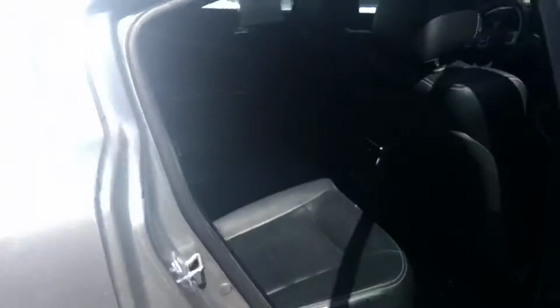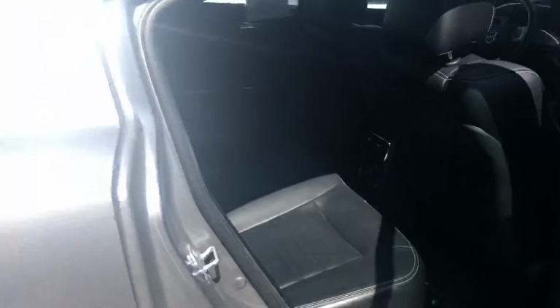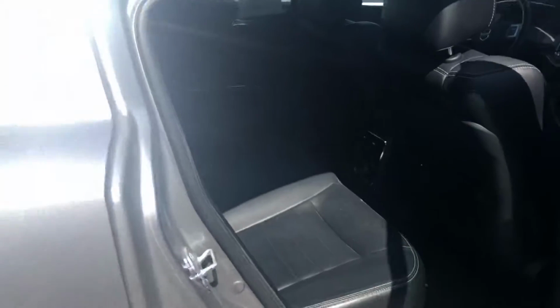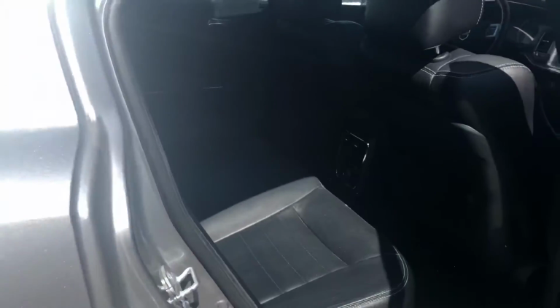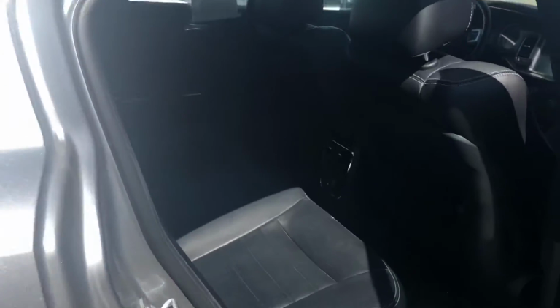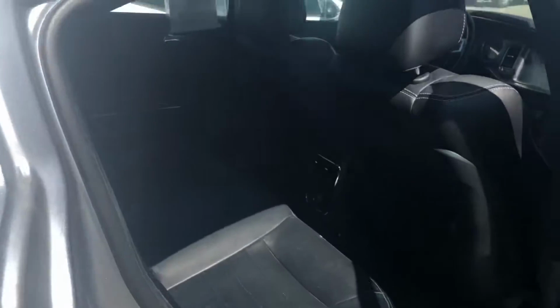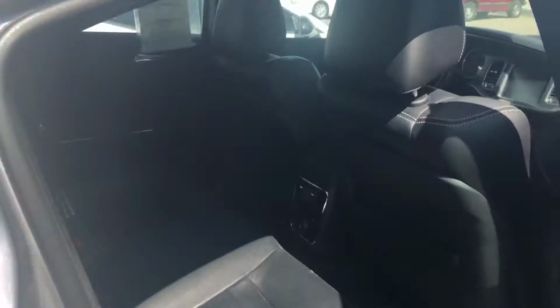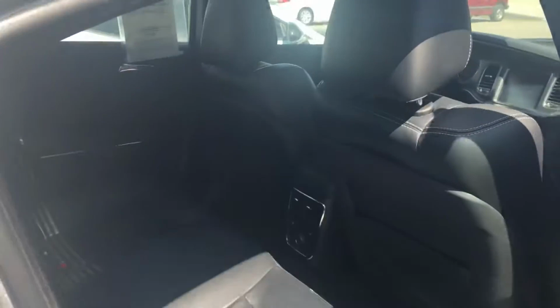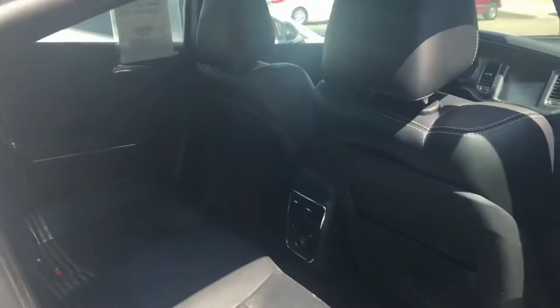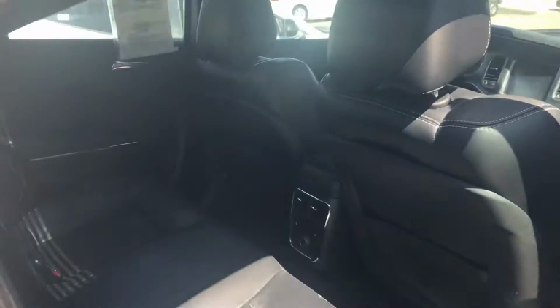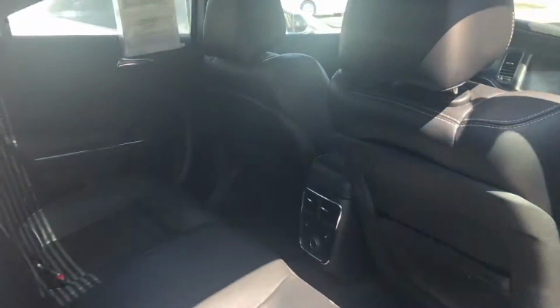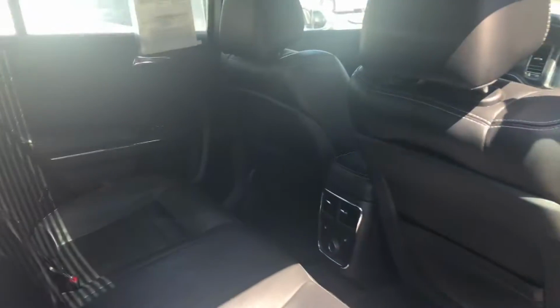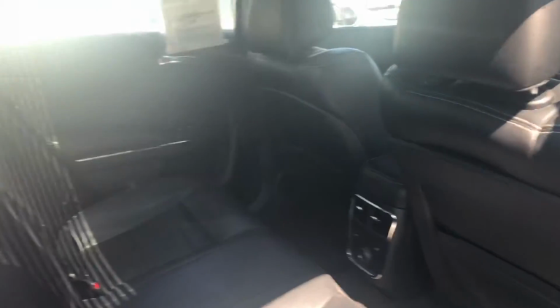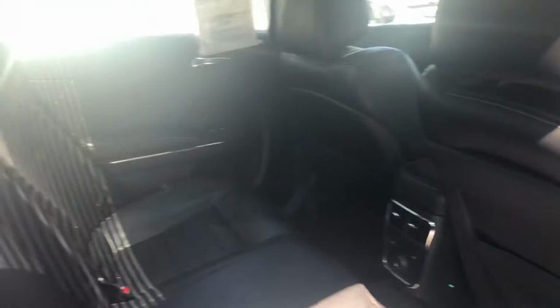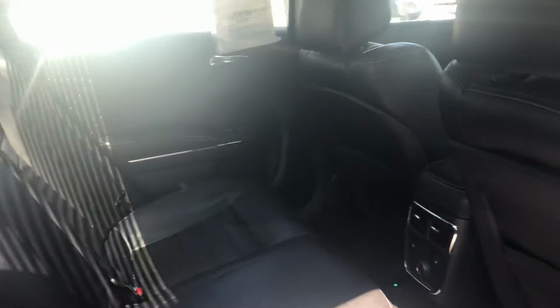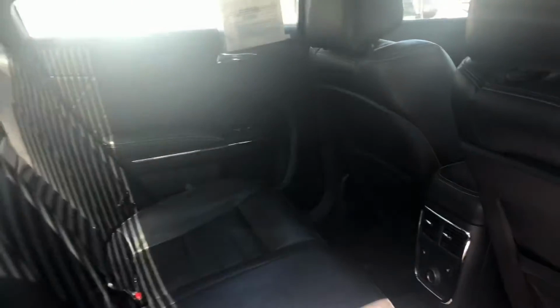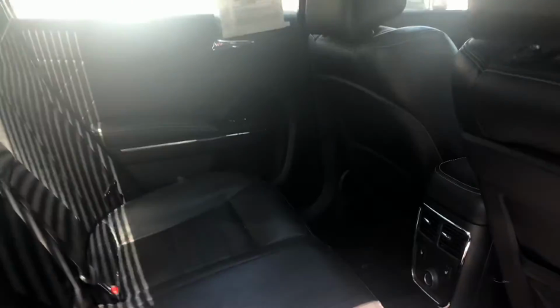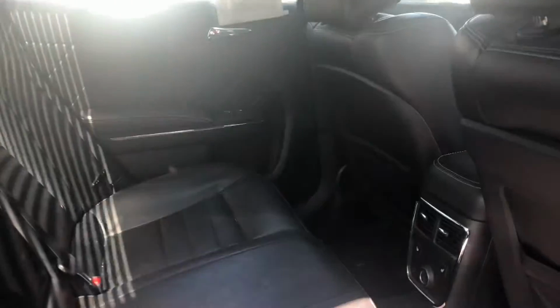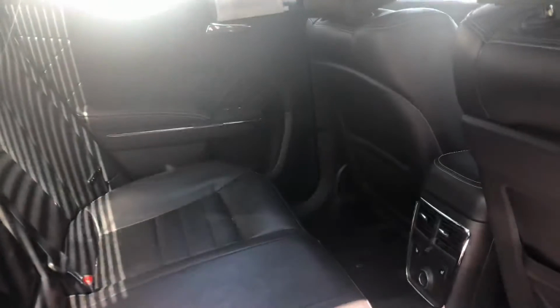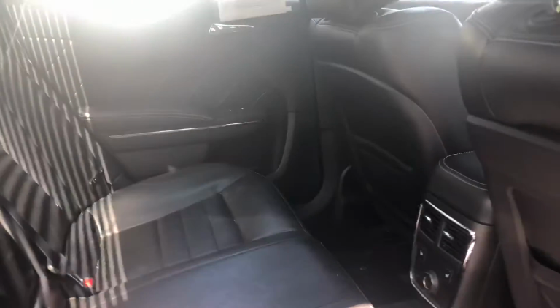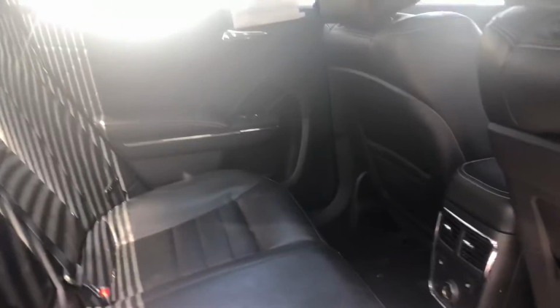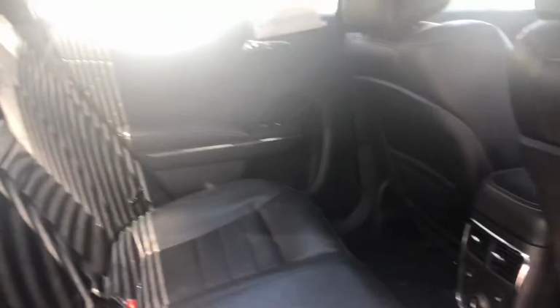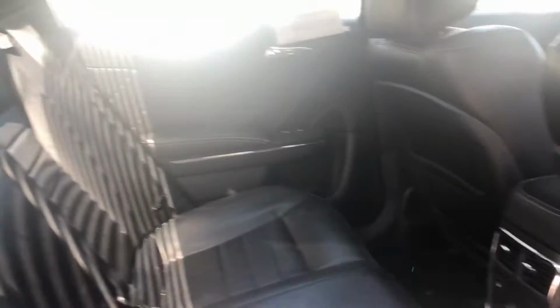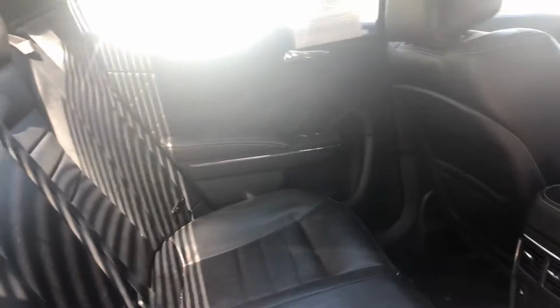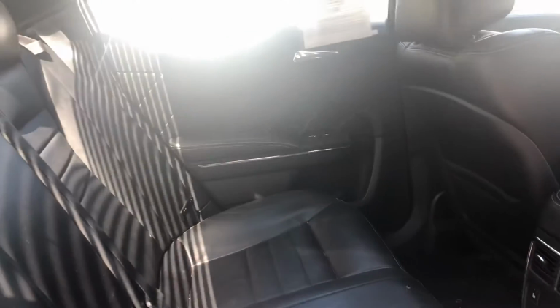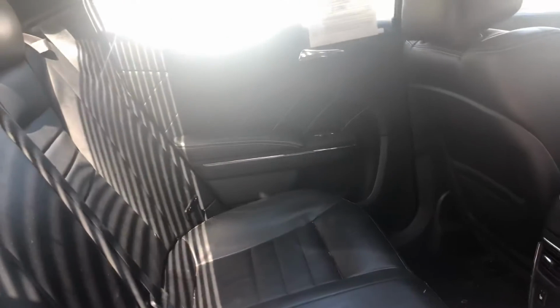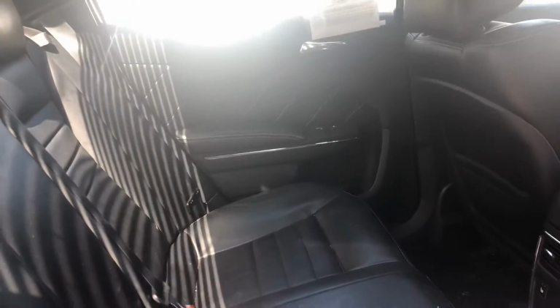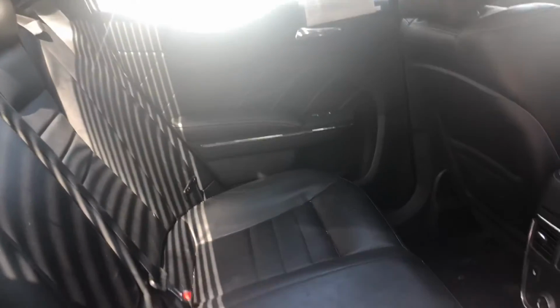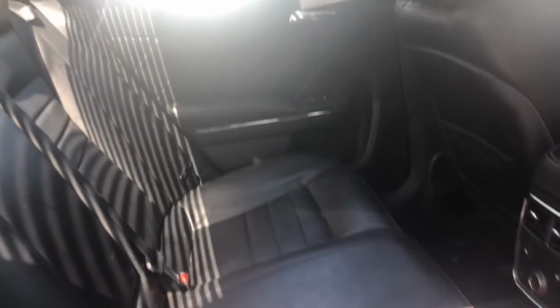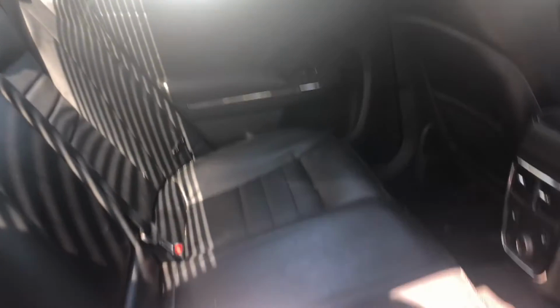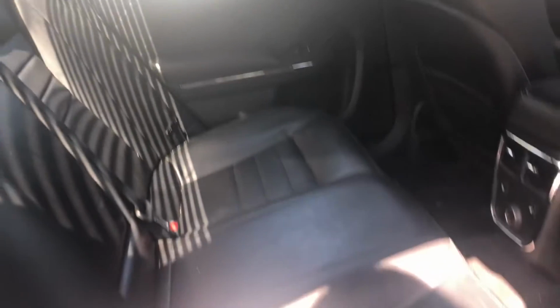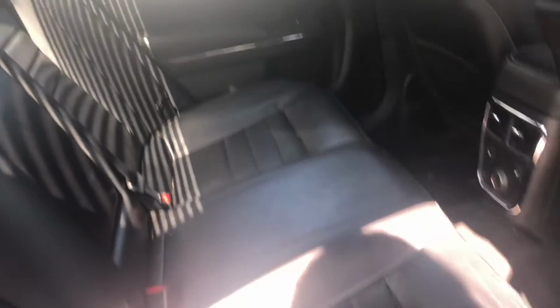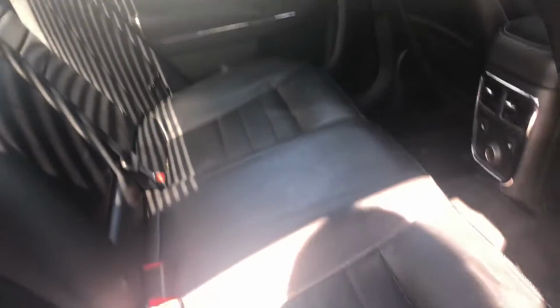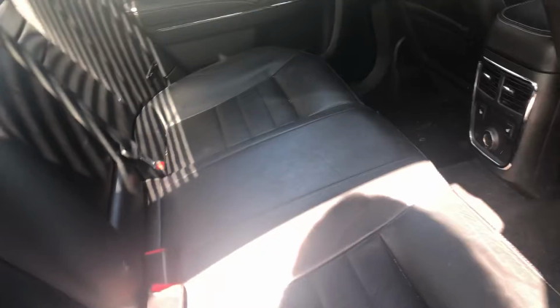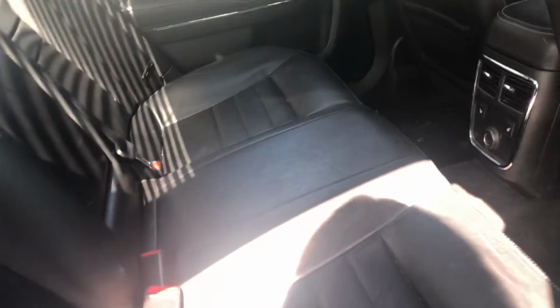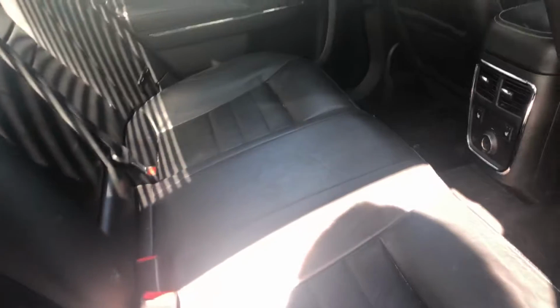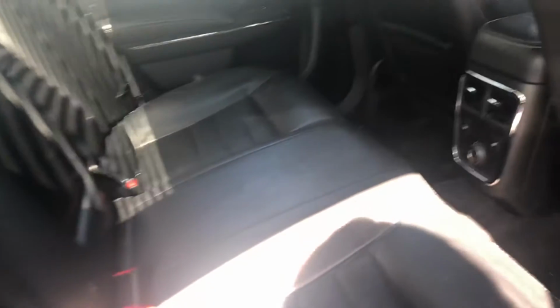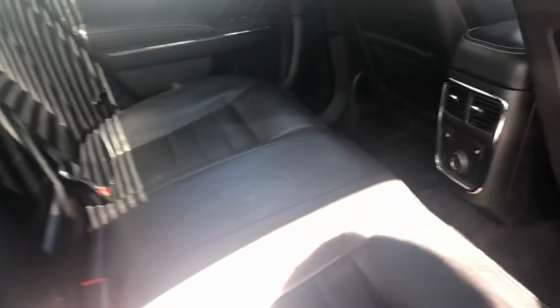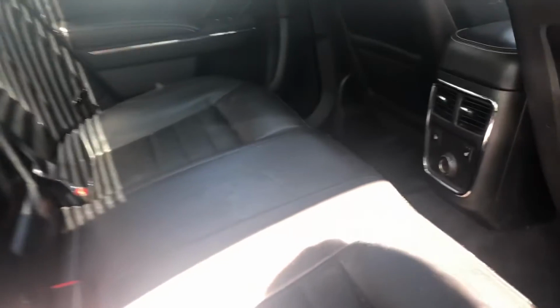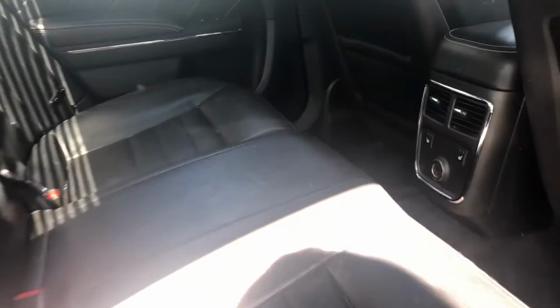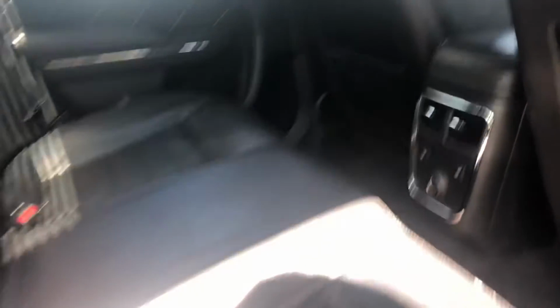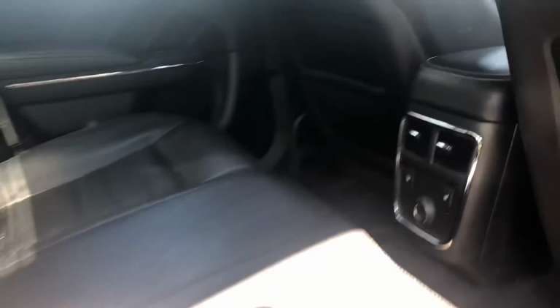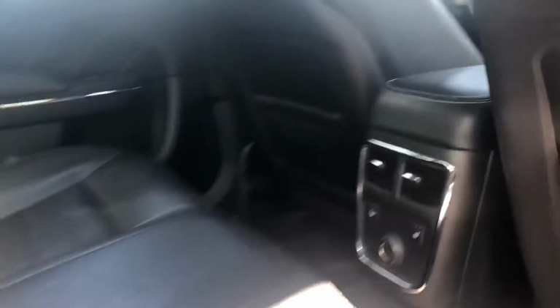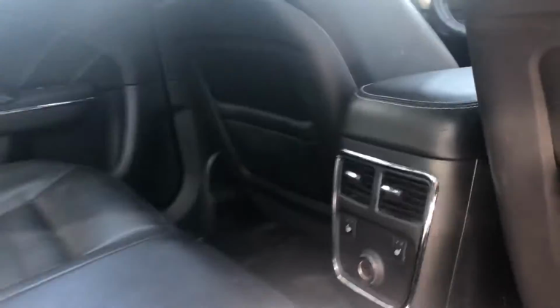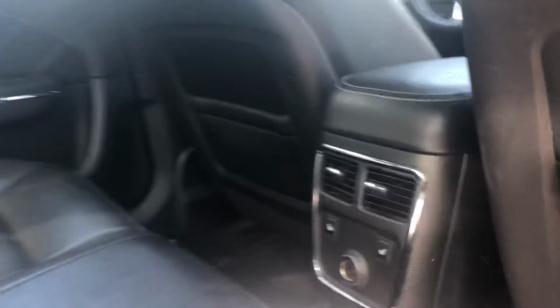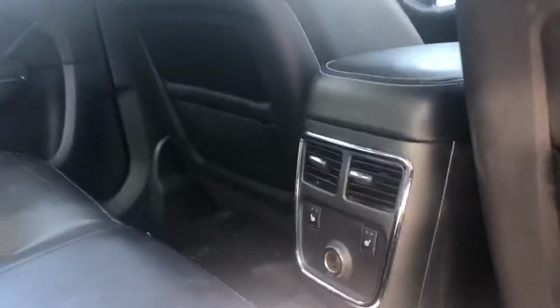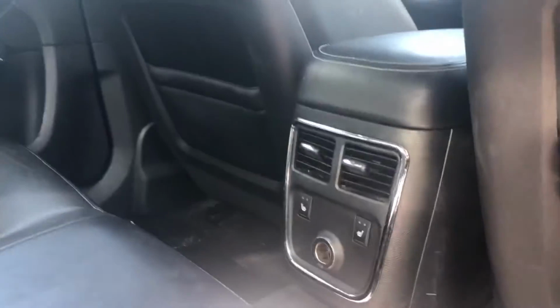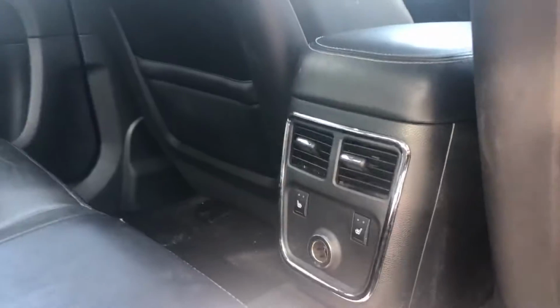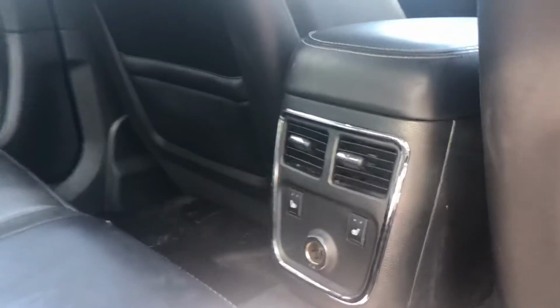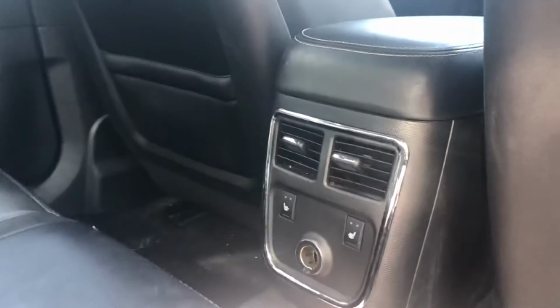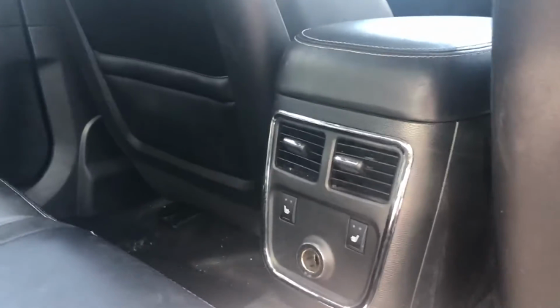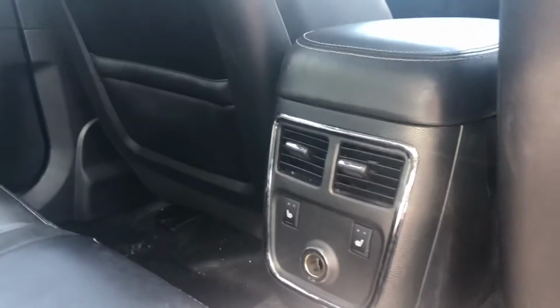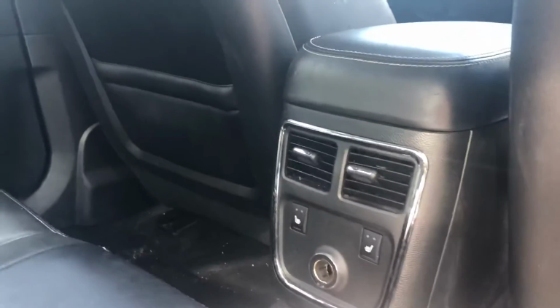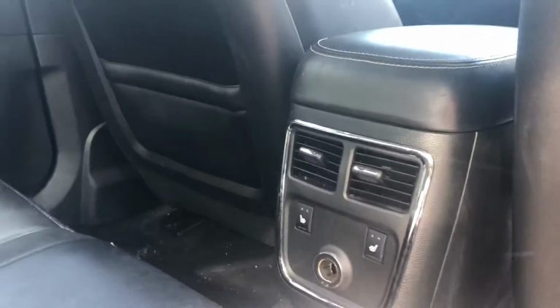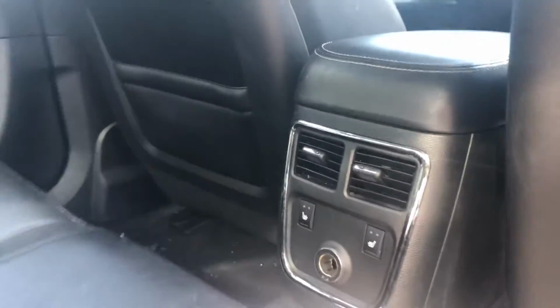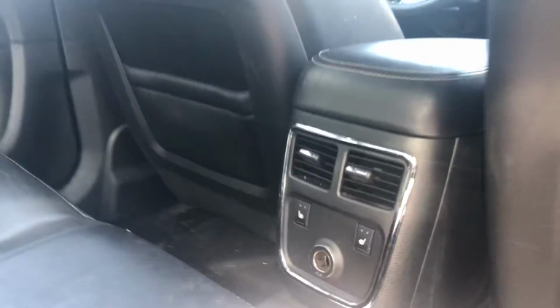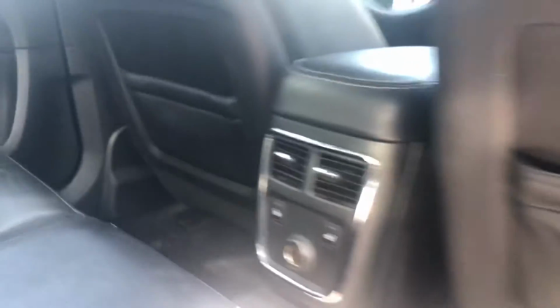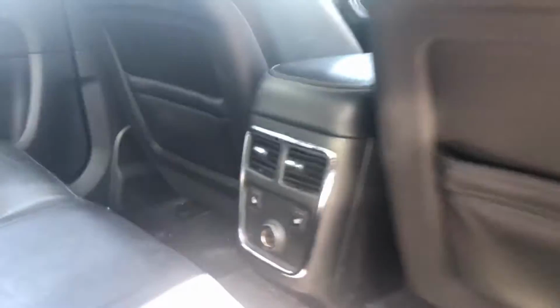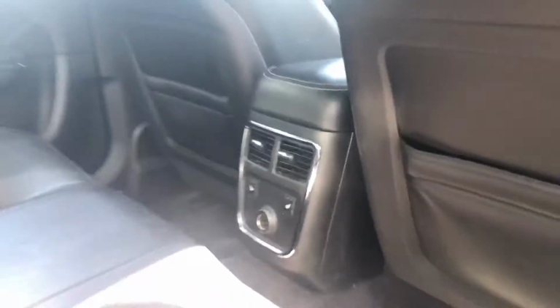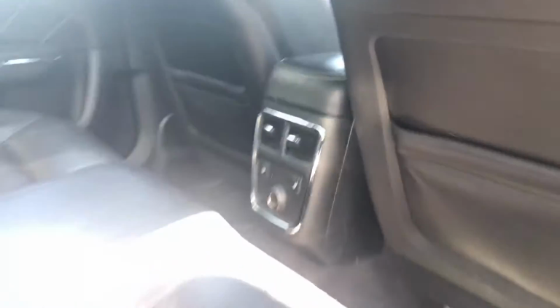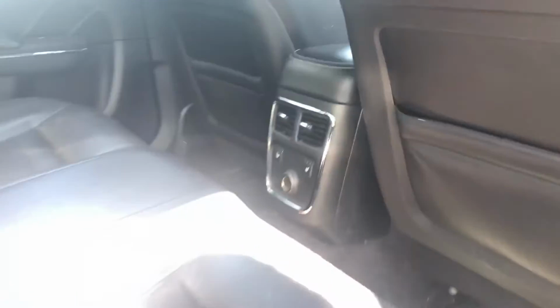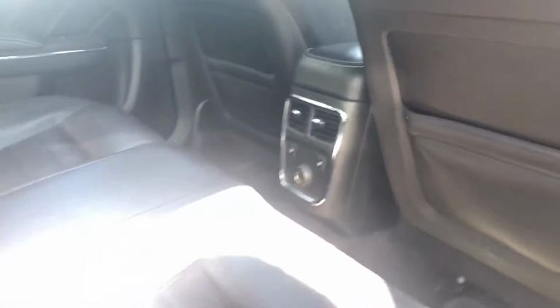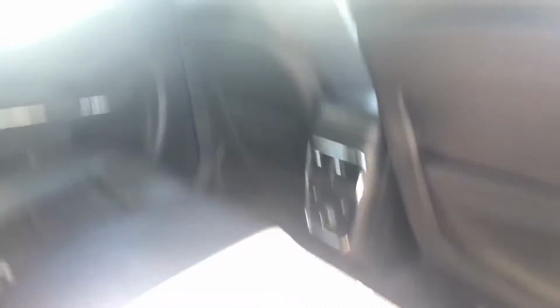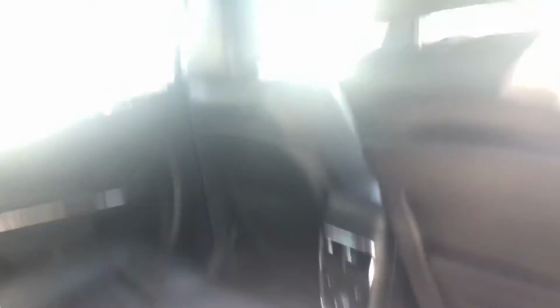In the back you have lots of leg and knee room for your passengers. You have heated rear seats as well, and you do have heated front seats too.